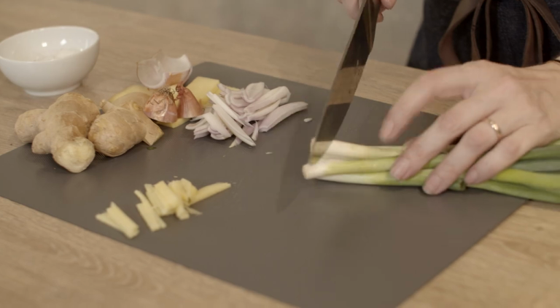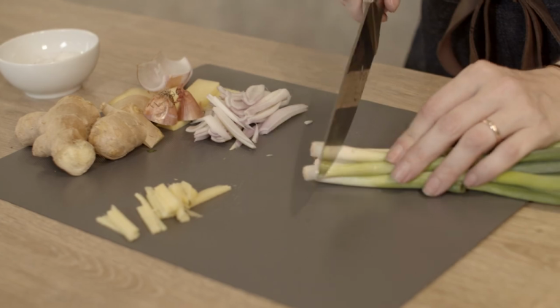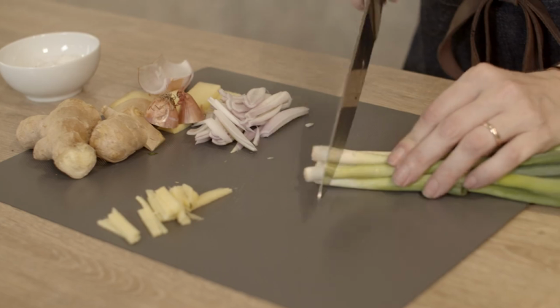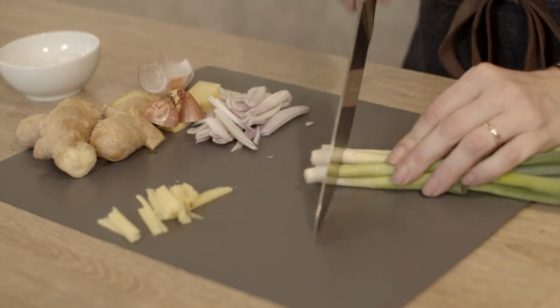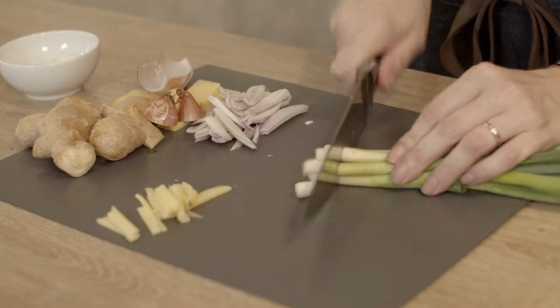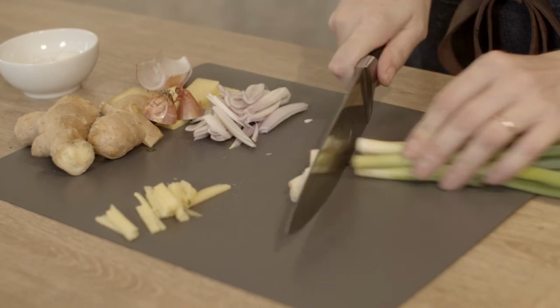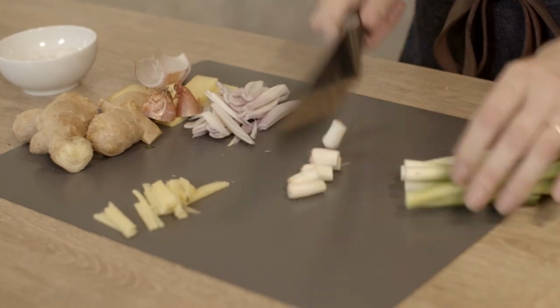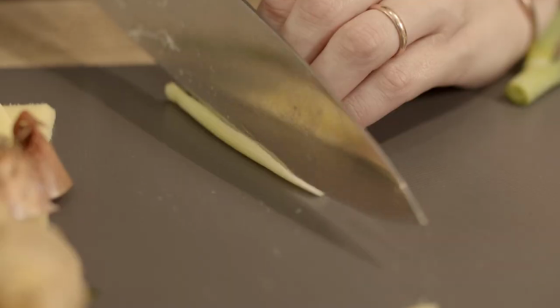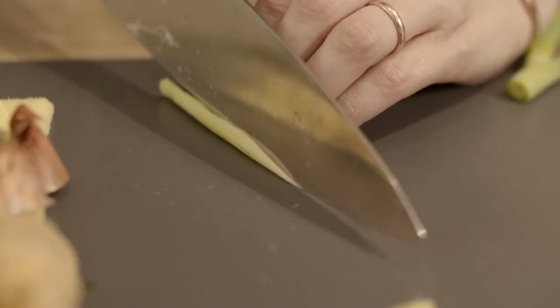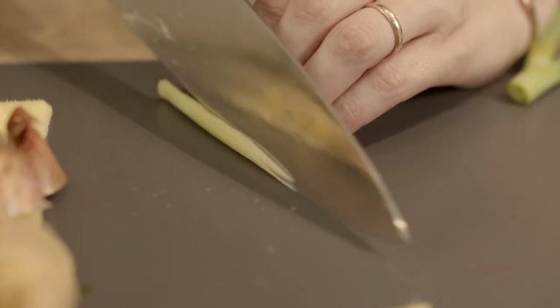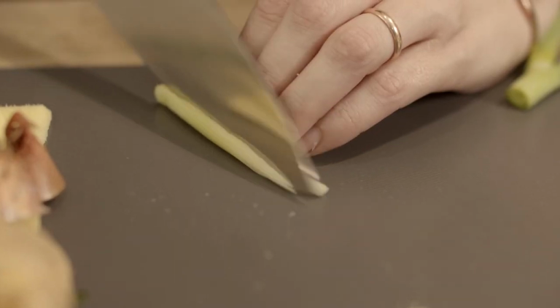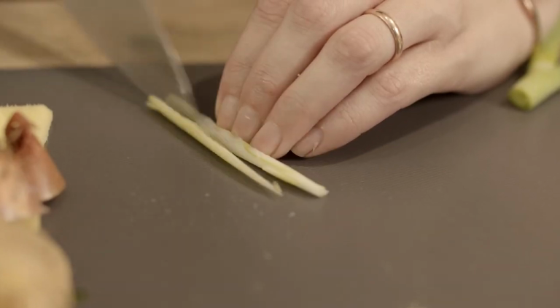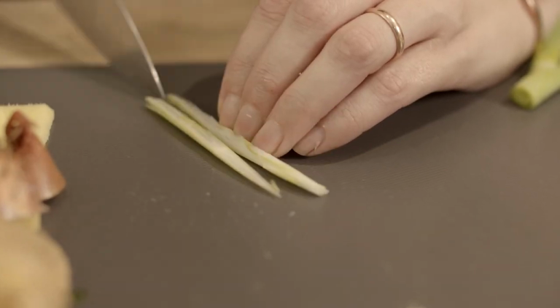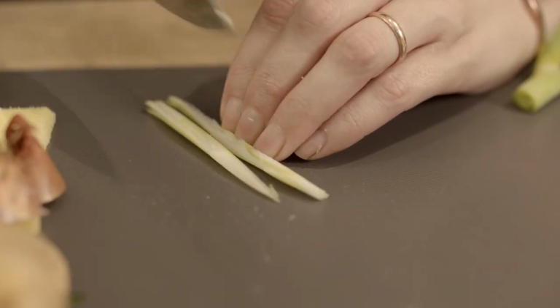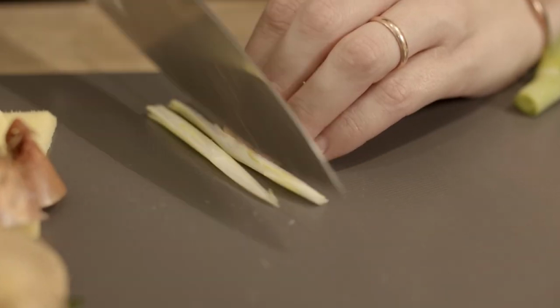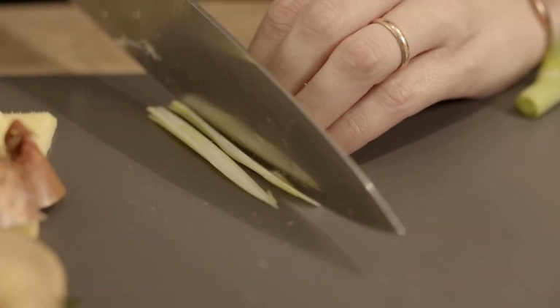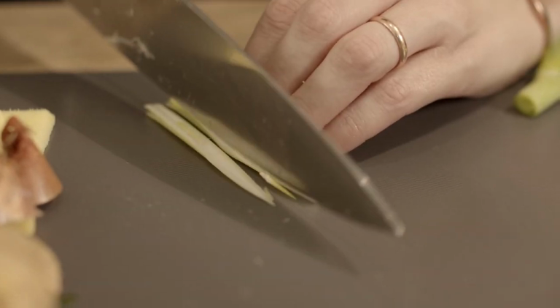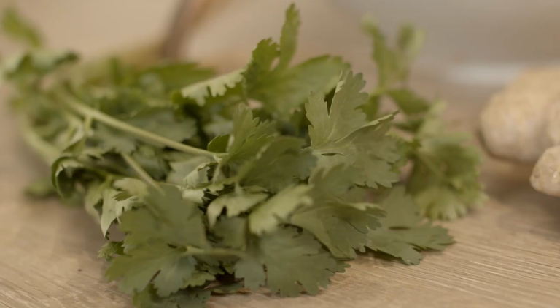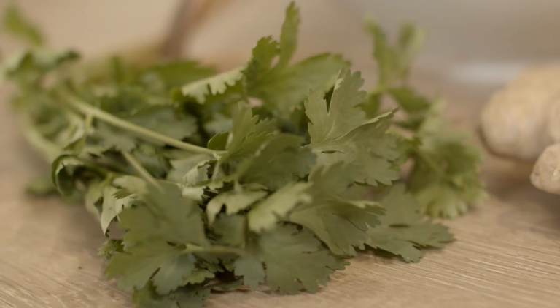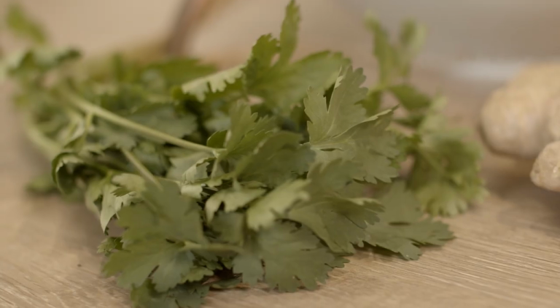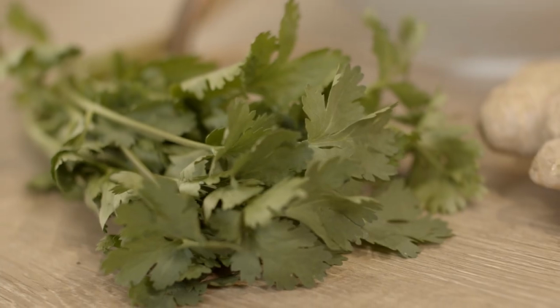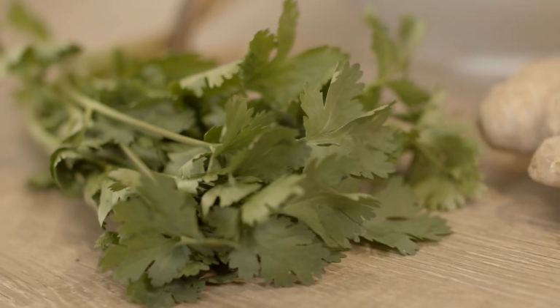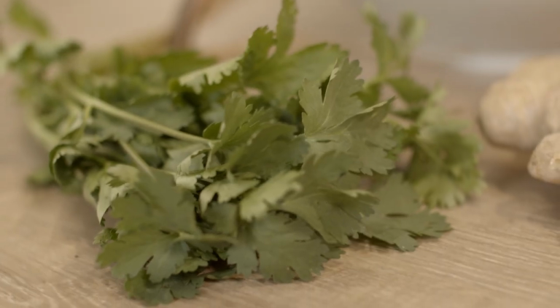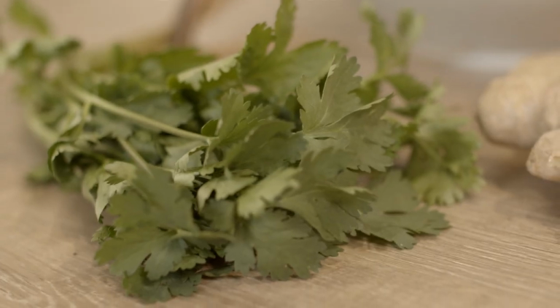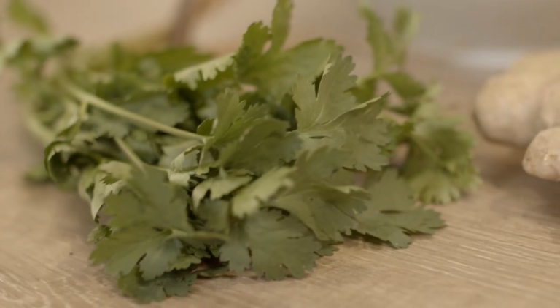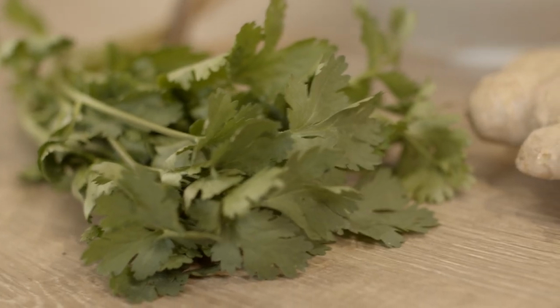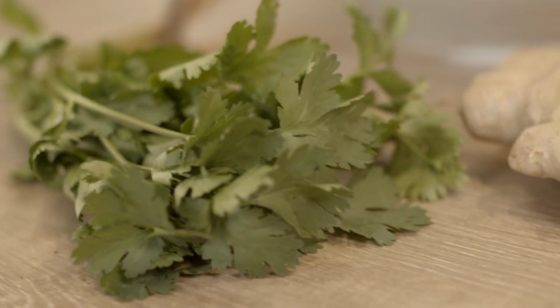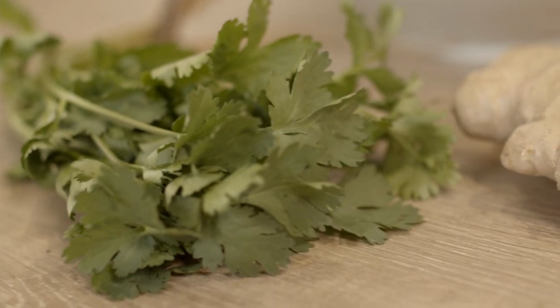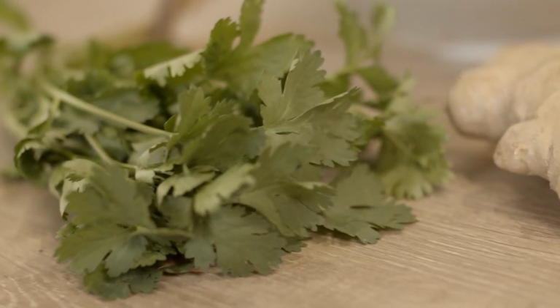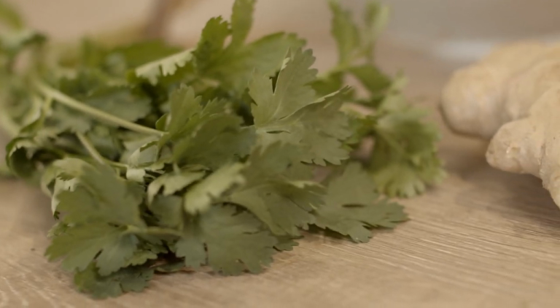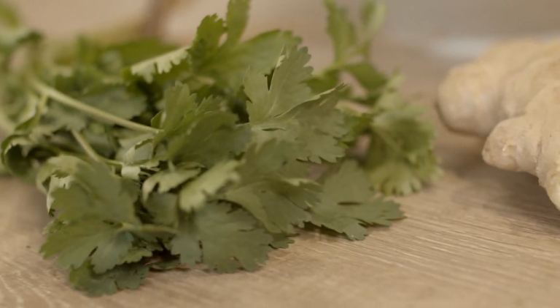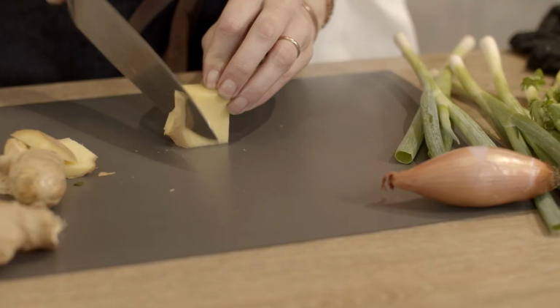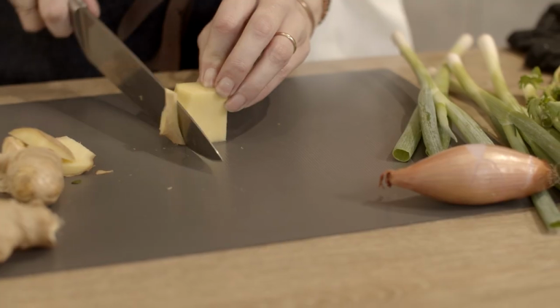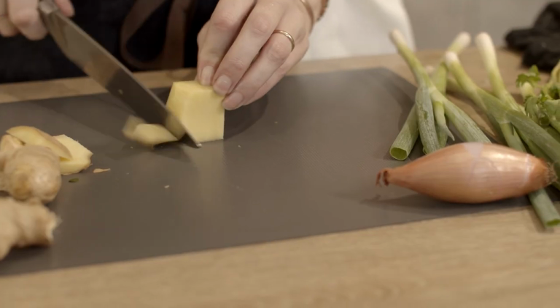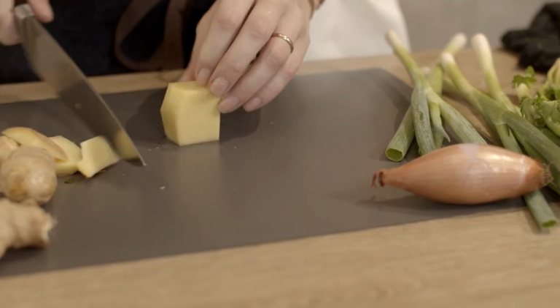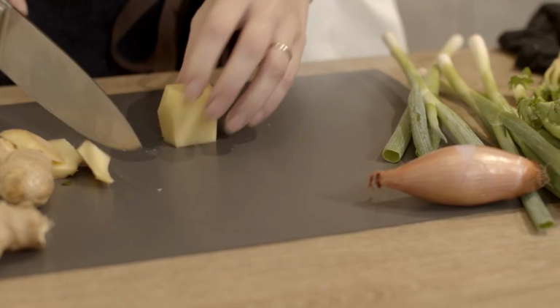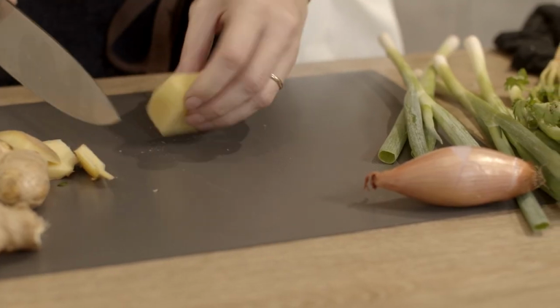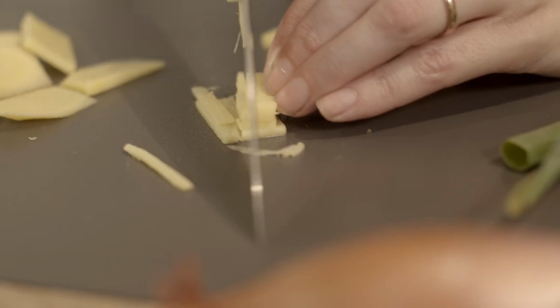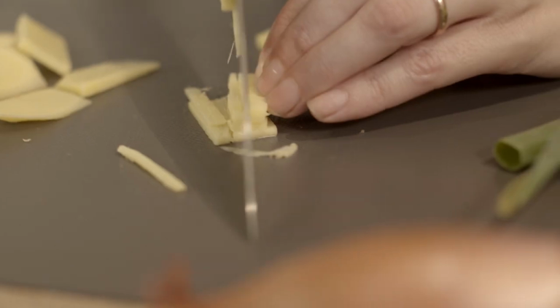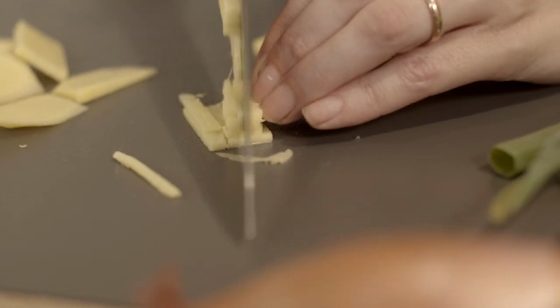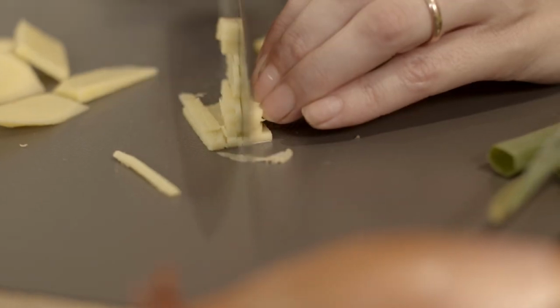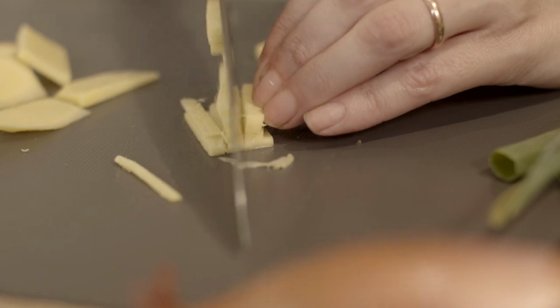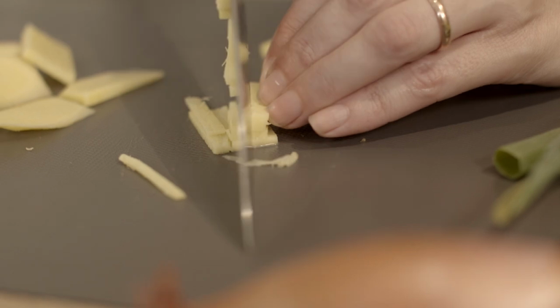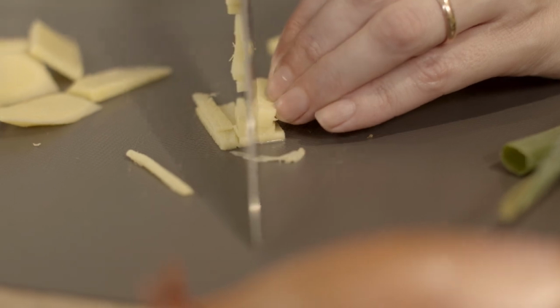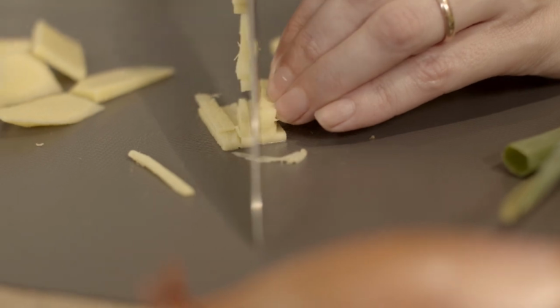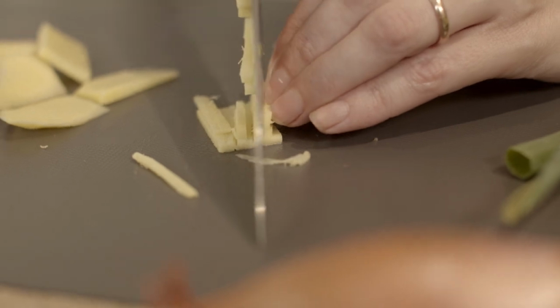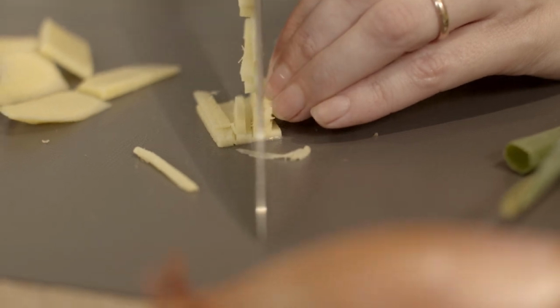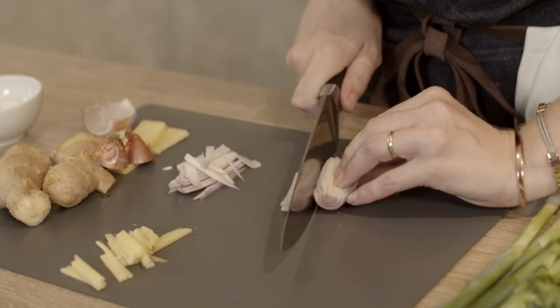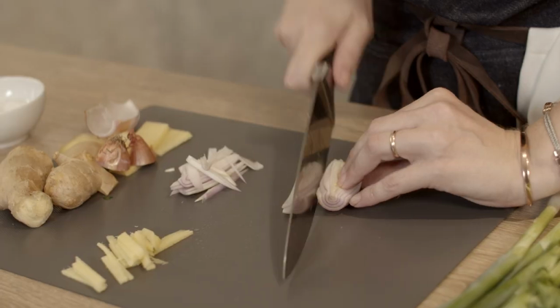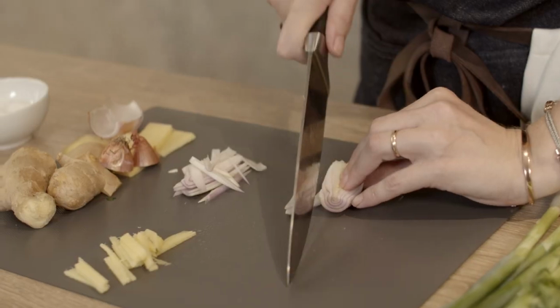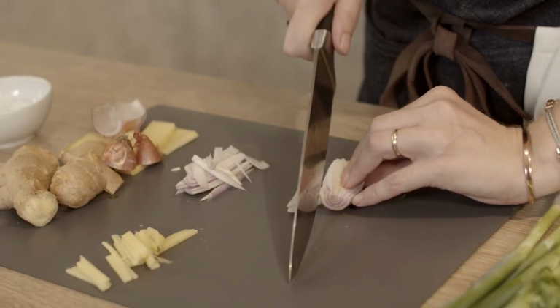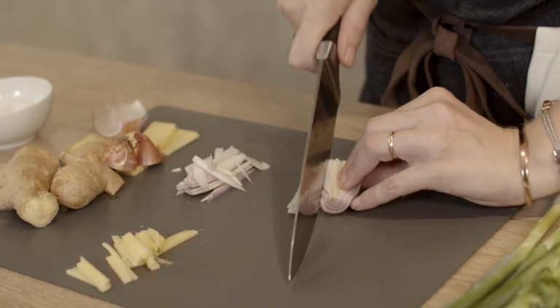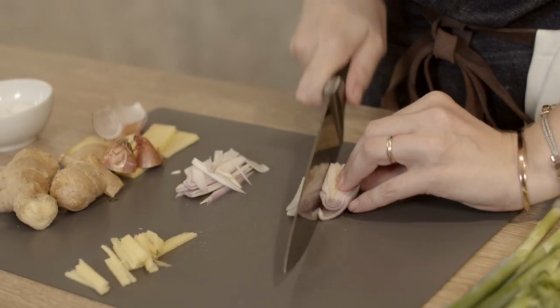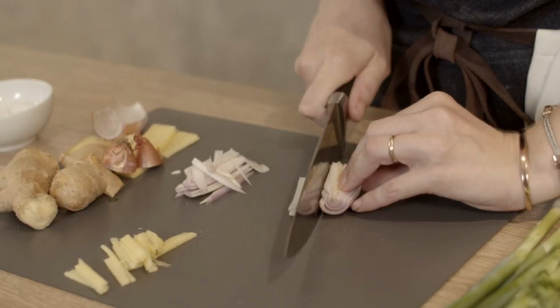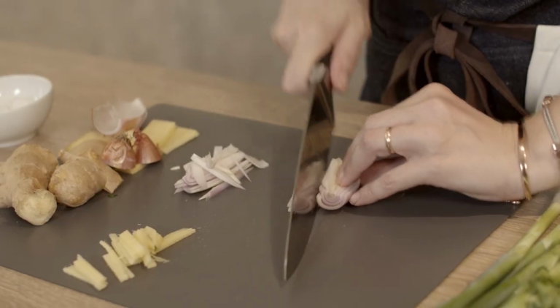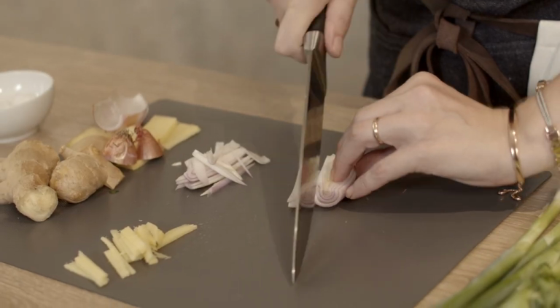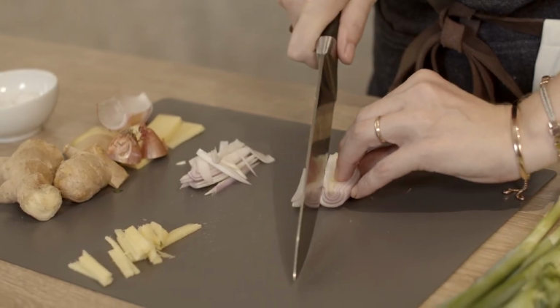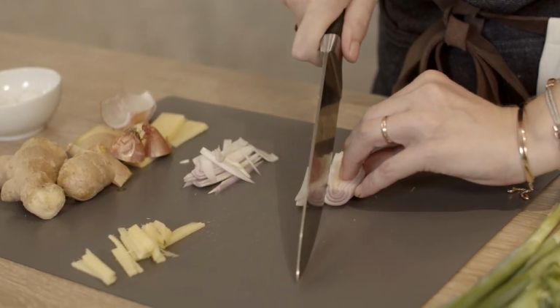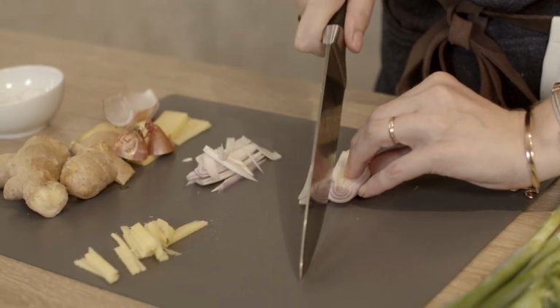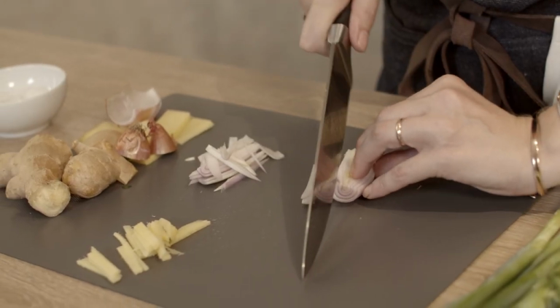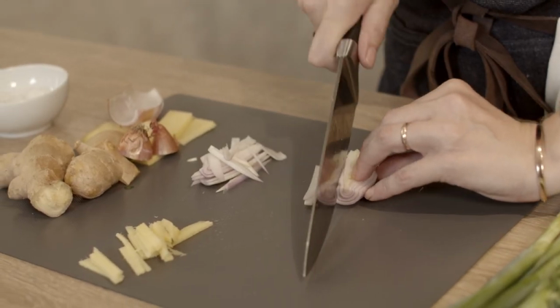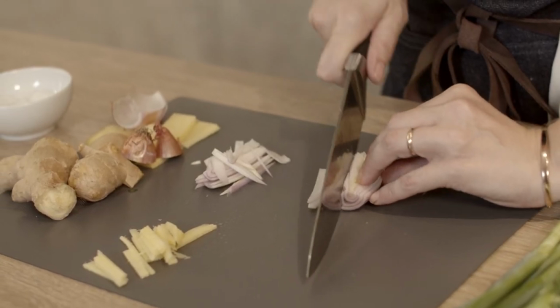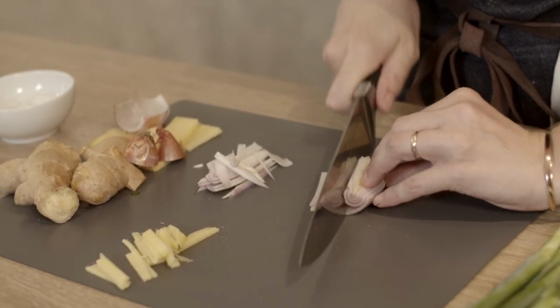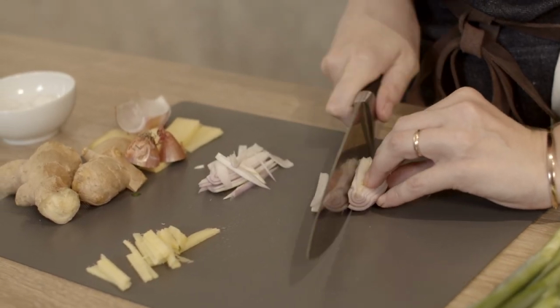We're going to prep our vegetables. So grab some spring onions, coriander, cilantro, some ginger, shallot, and the garlic we'll leave to the end.